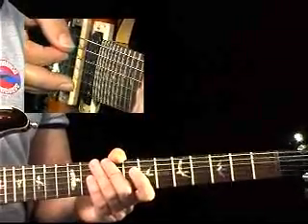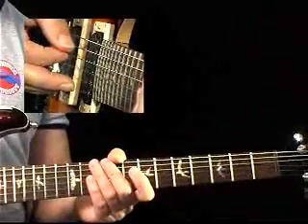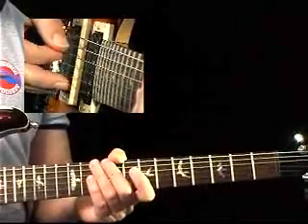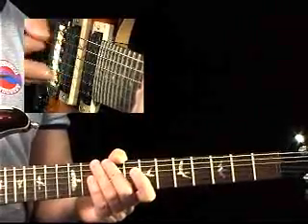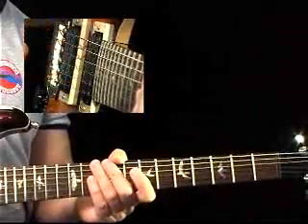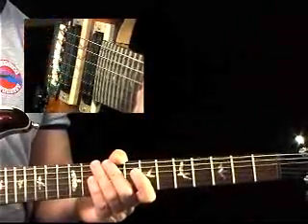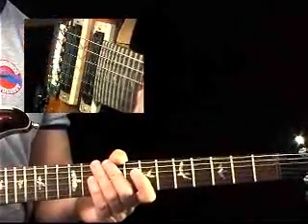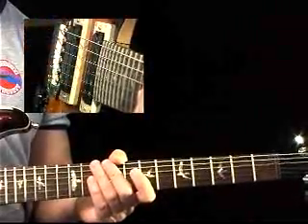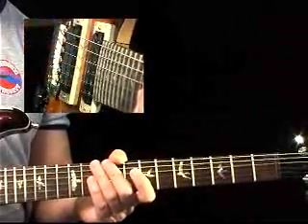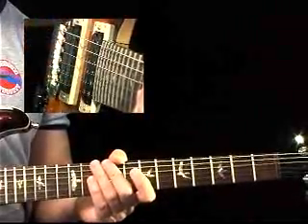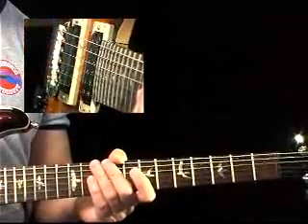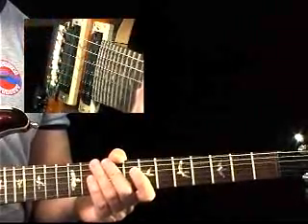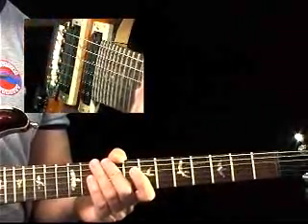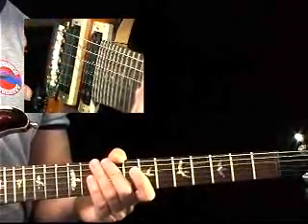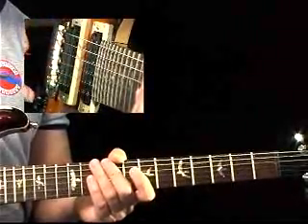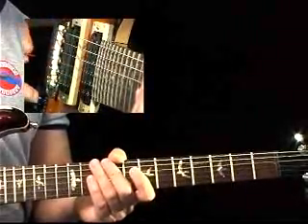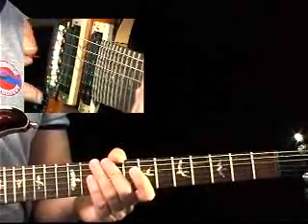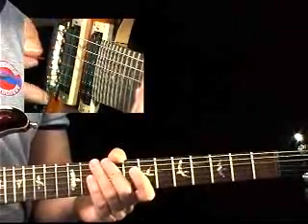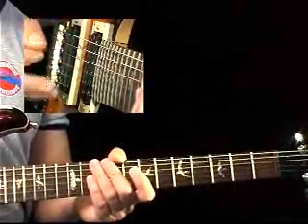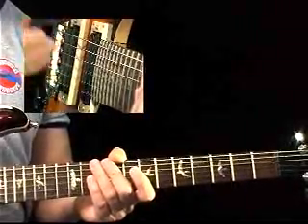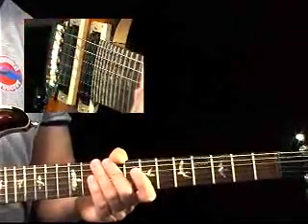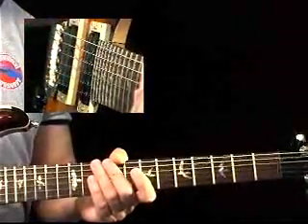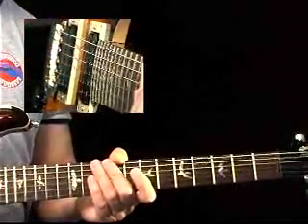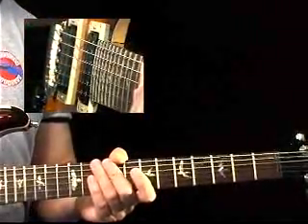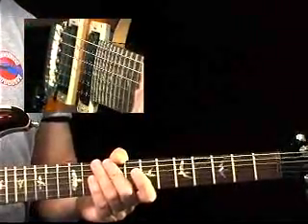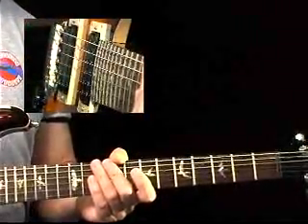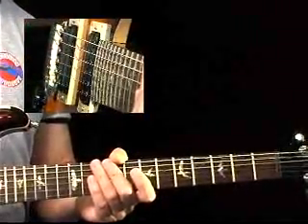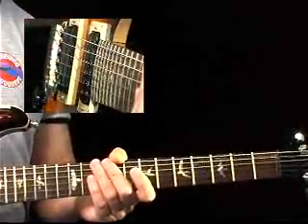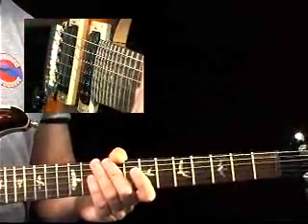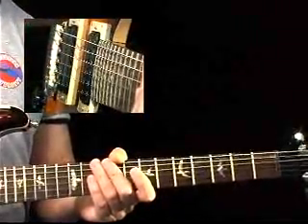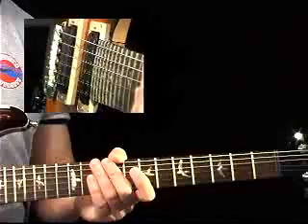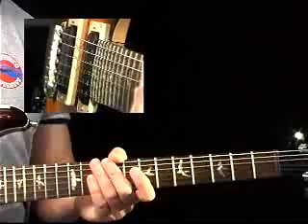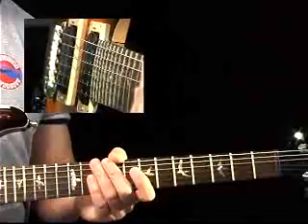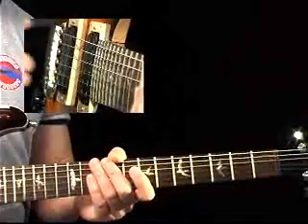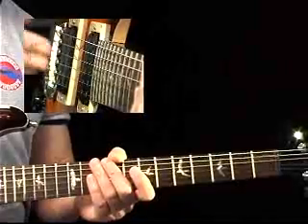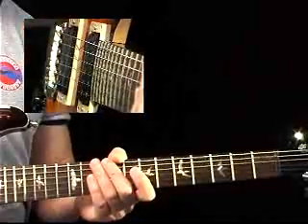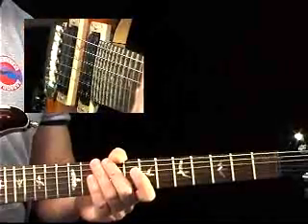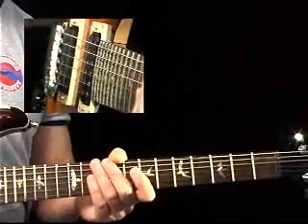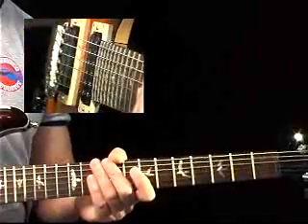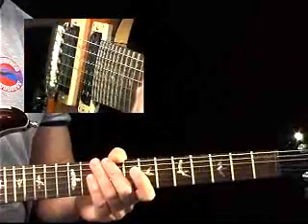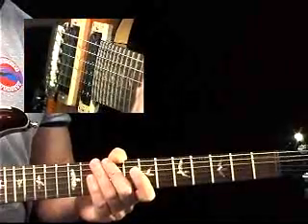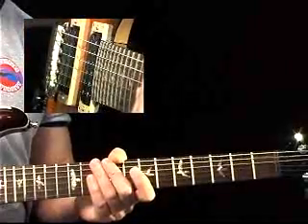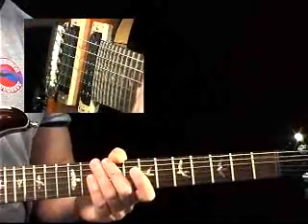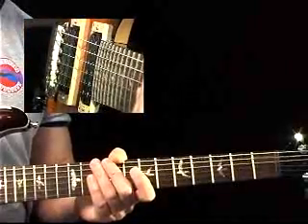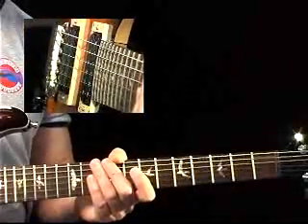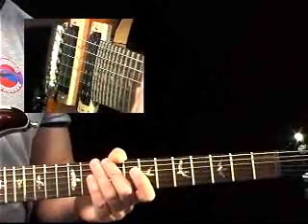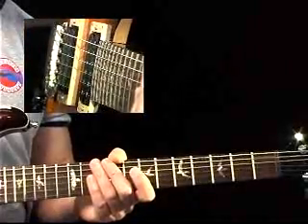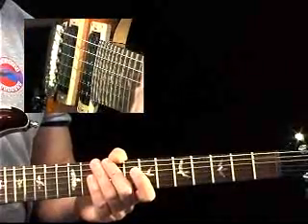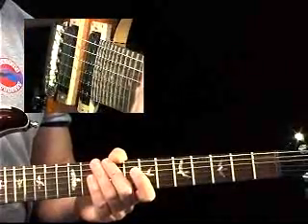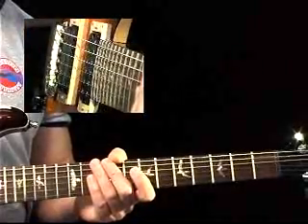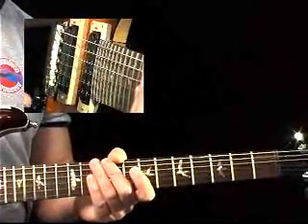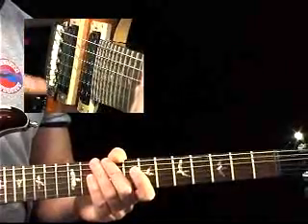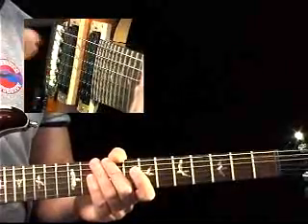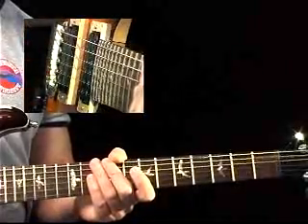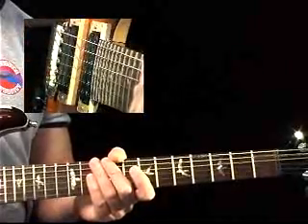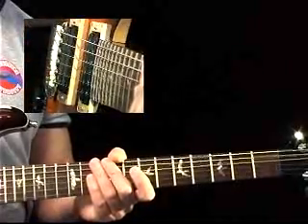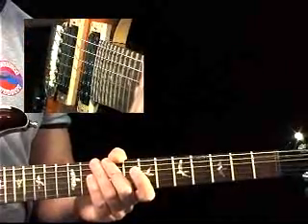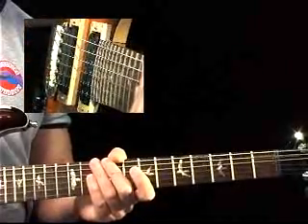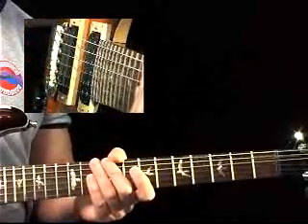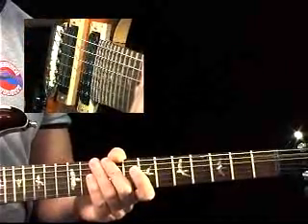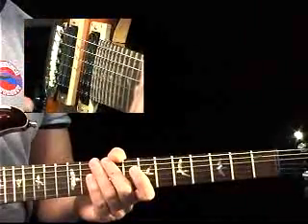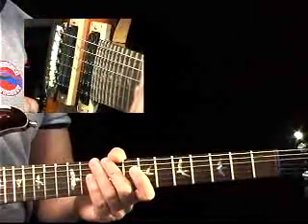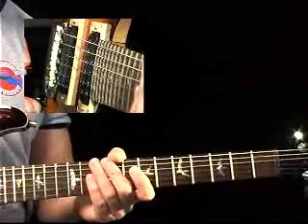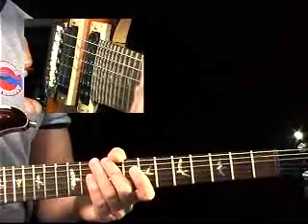Hear the climbing chords right there? That's important because that was at the end of the phrase. So that supports you when you're soloing.